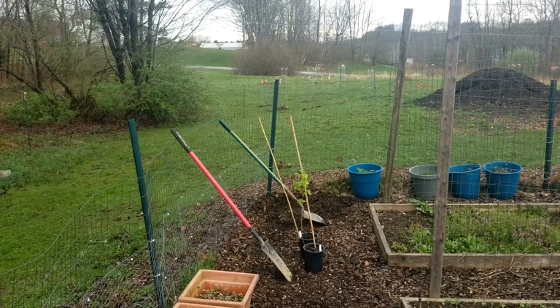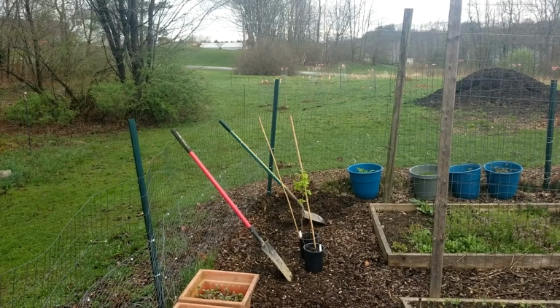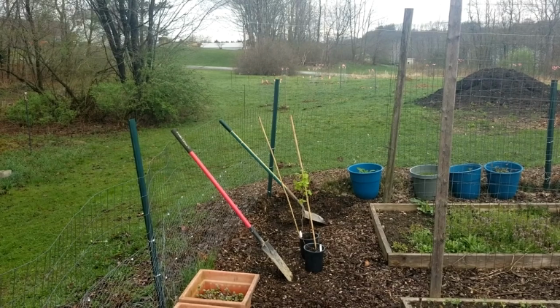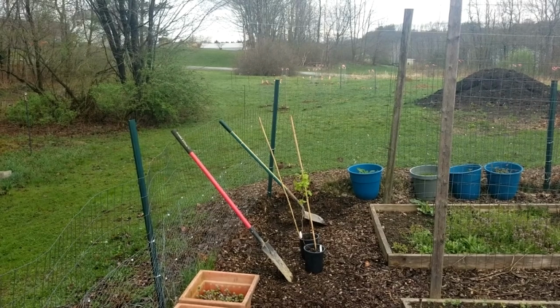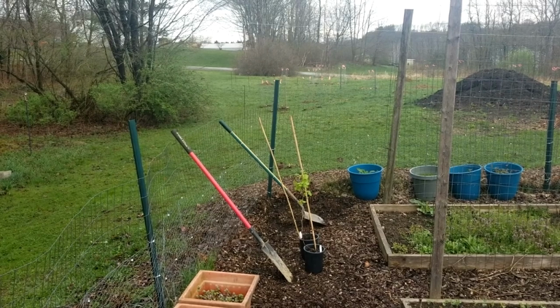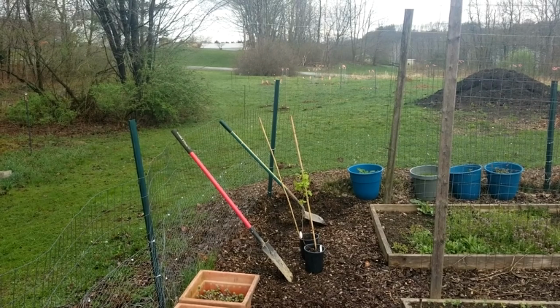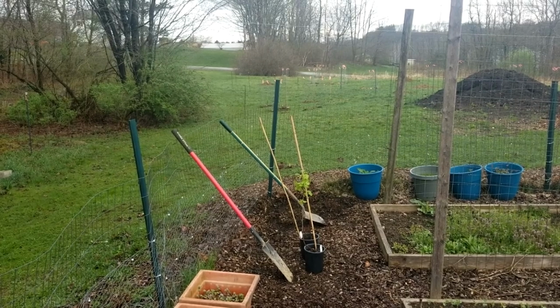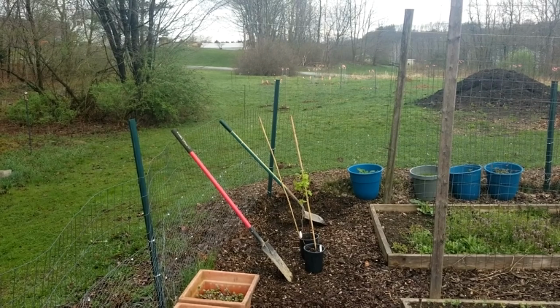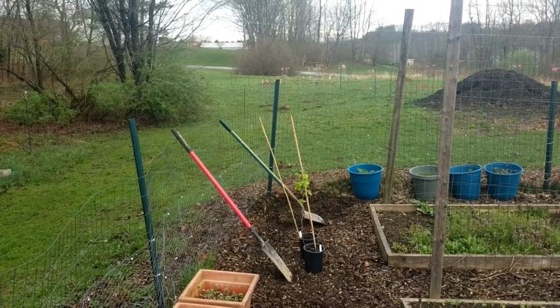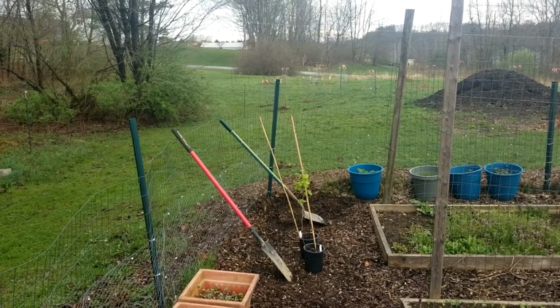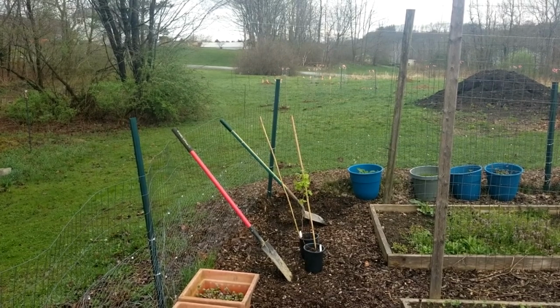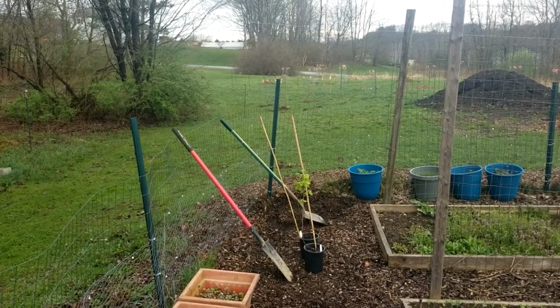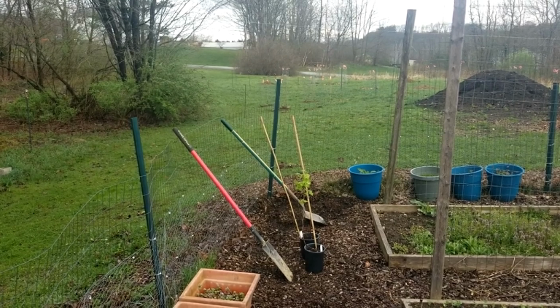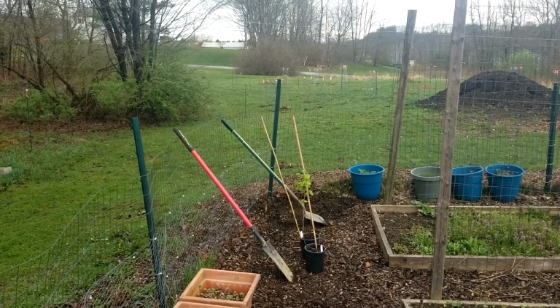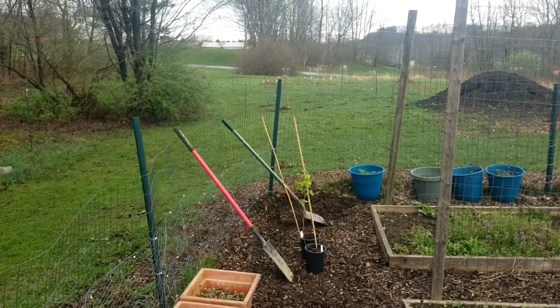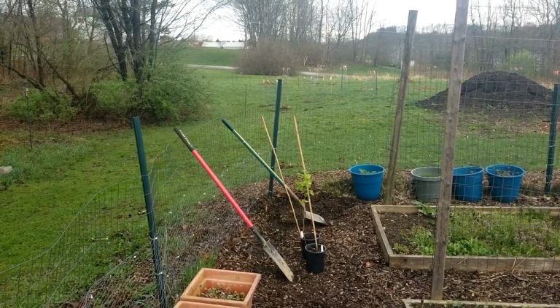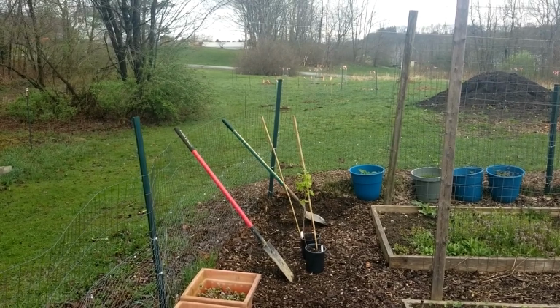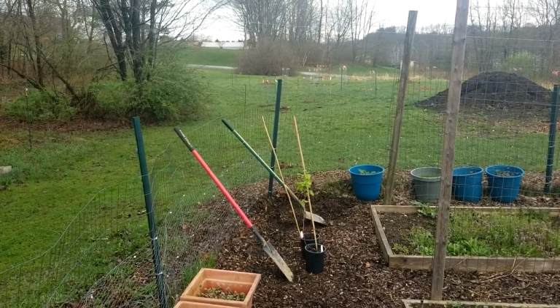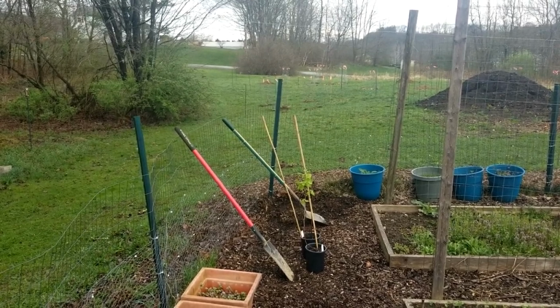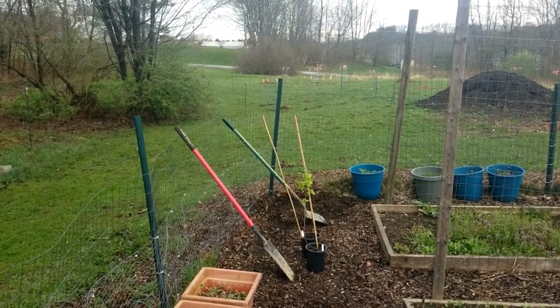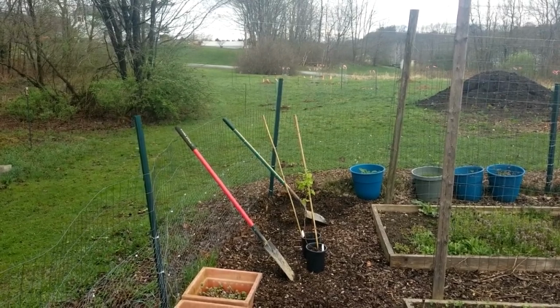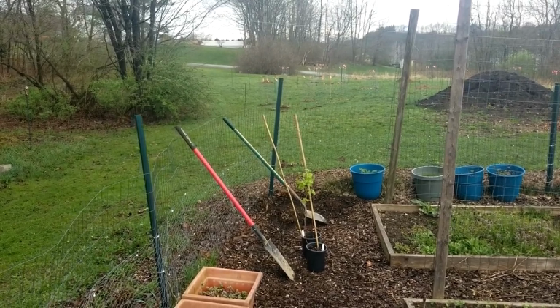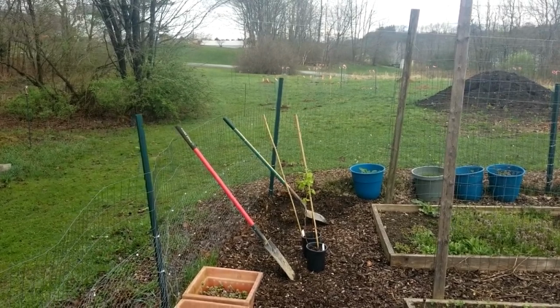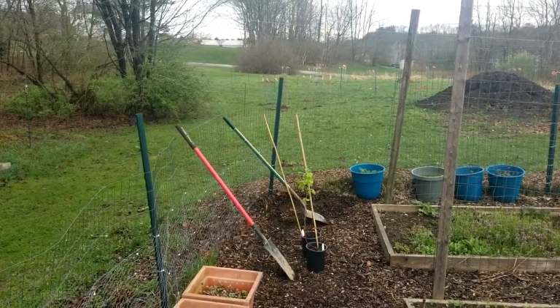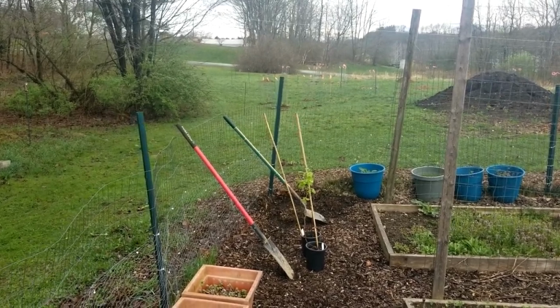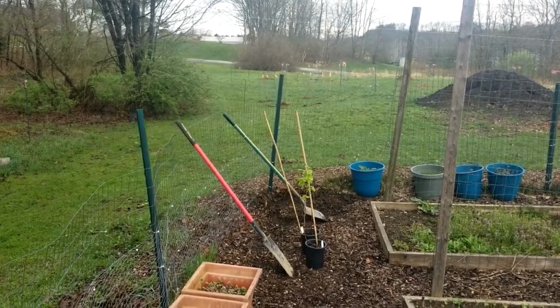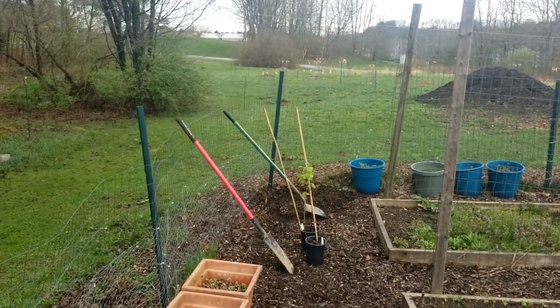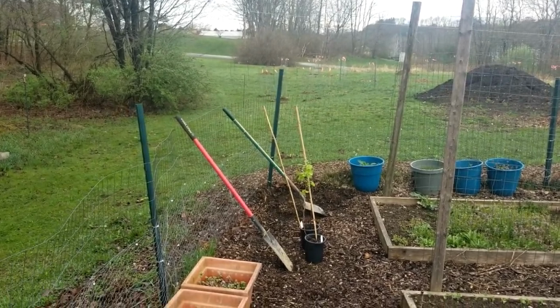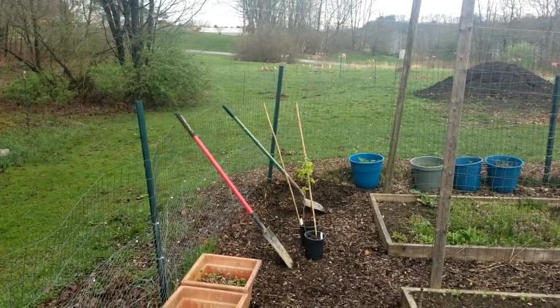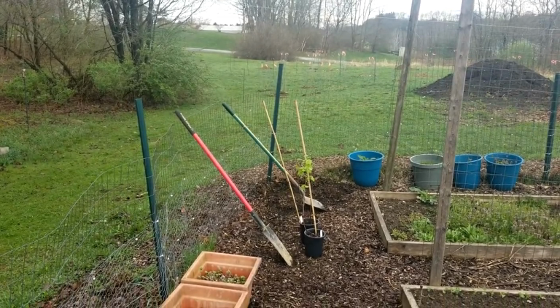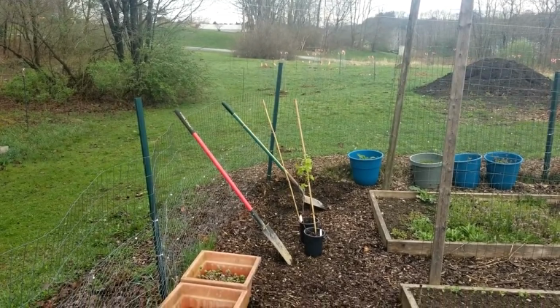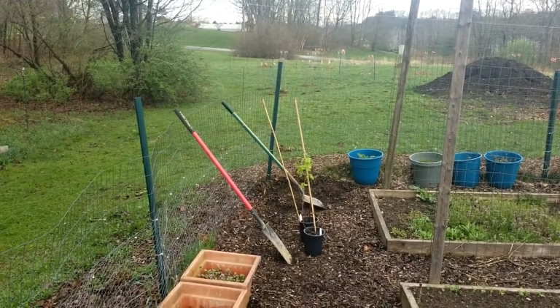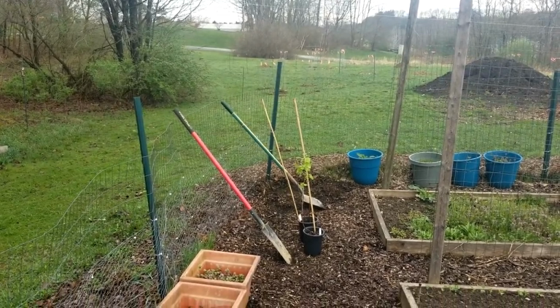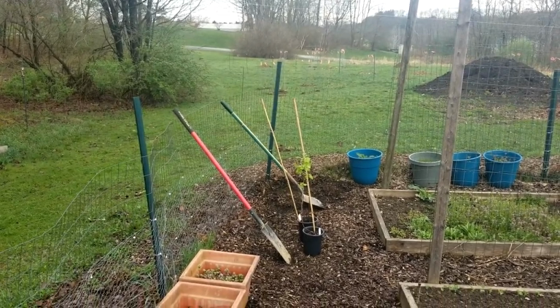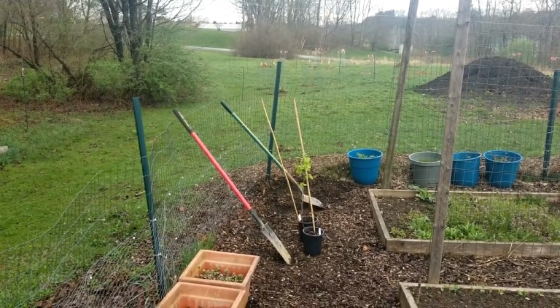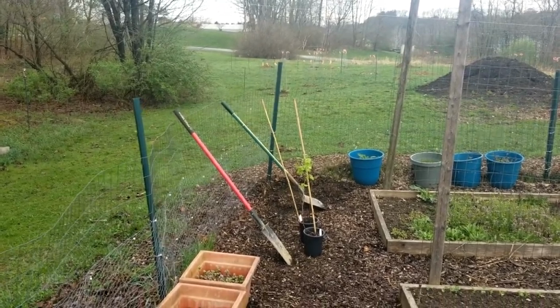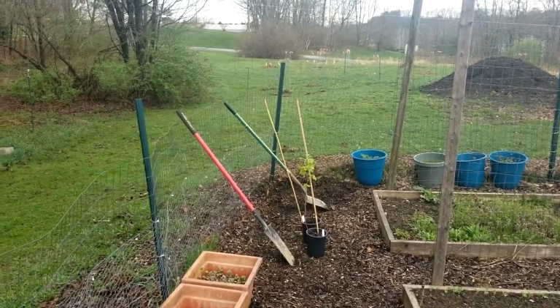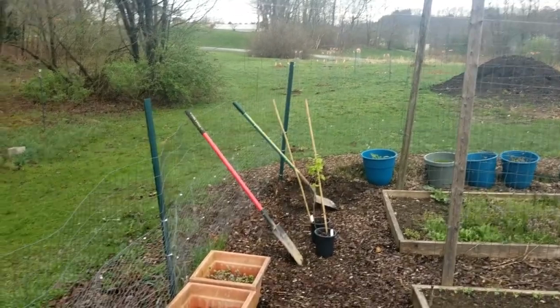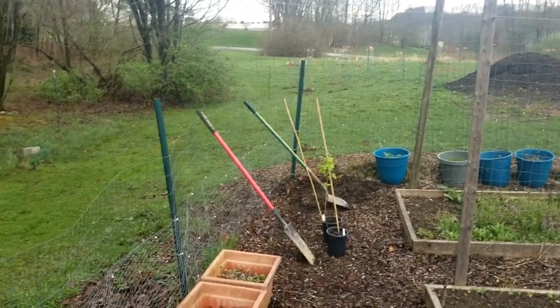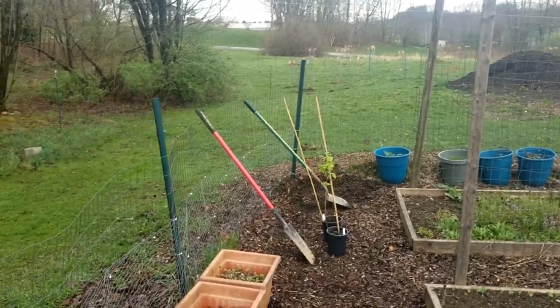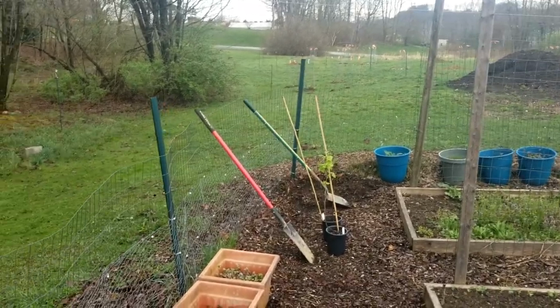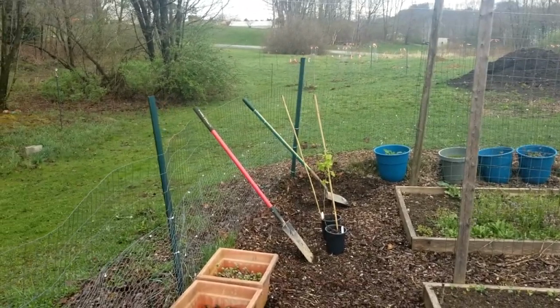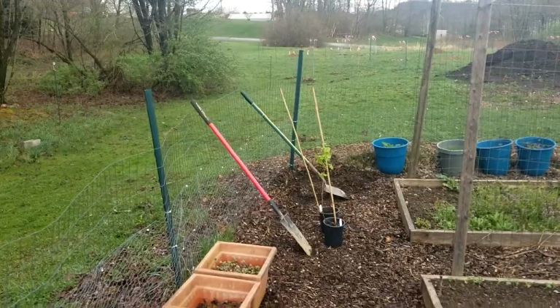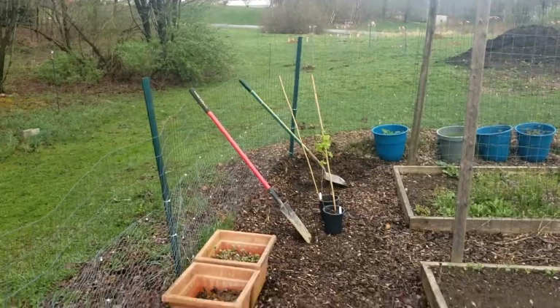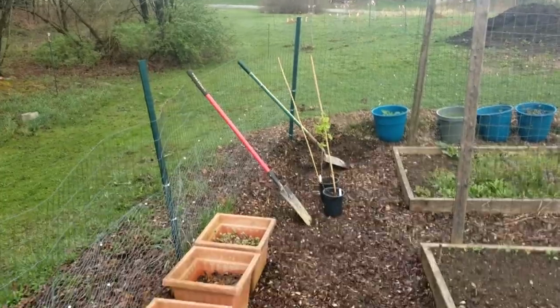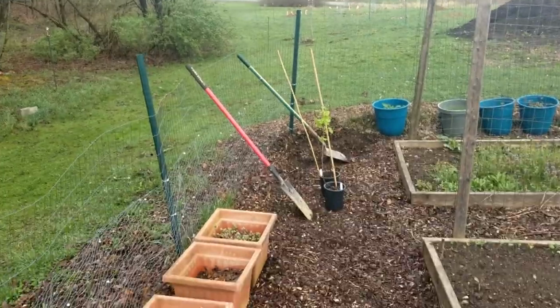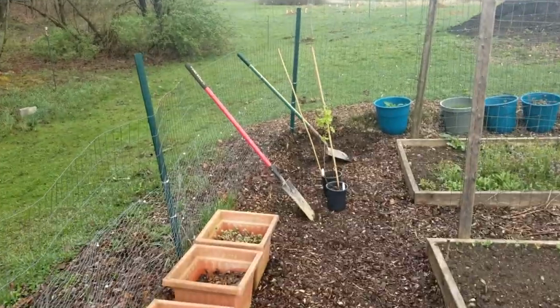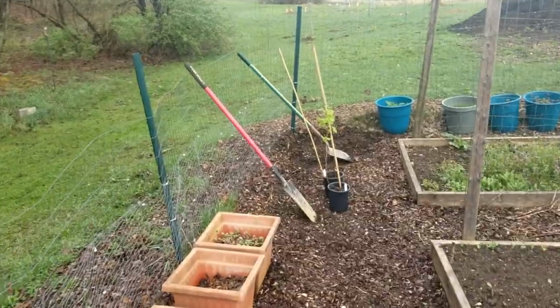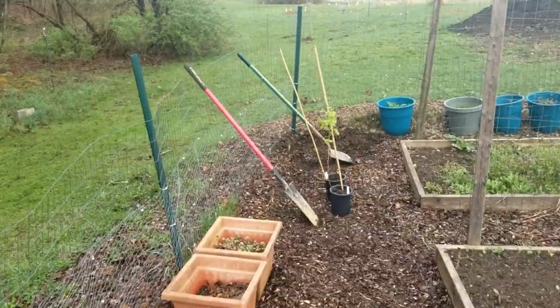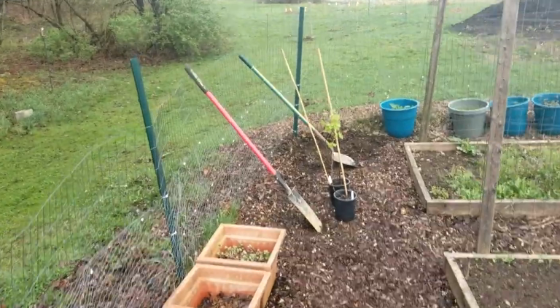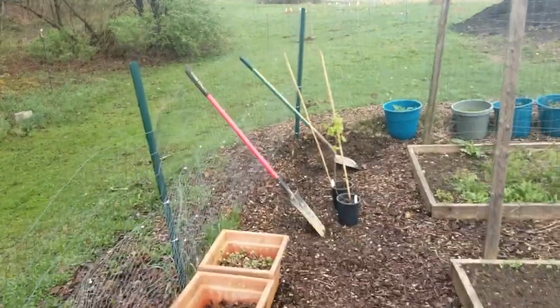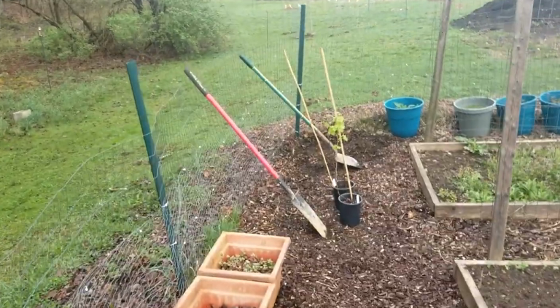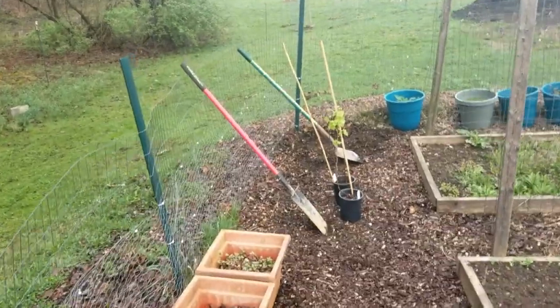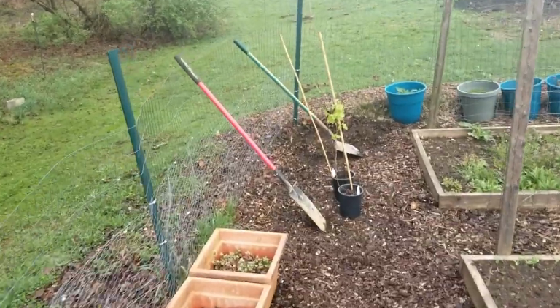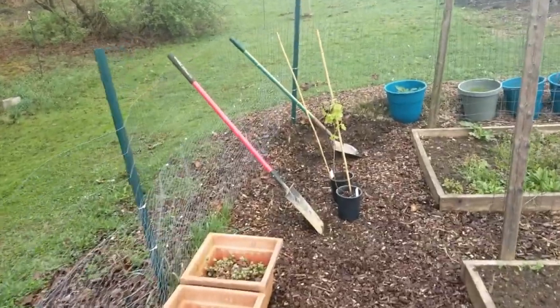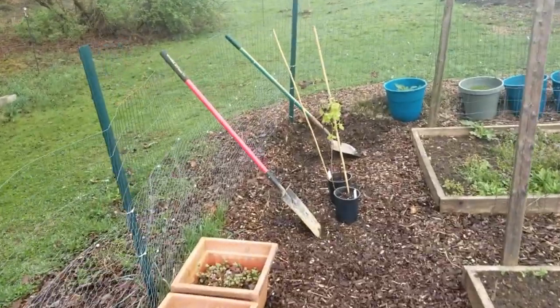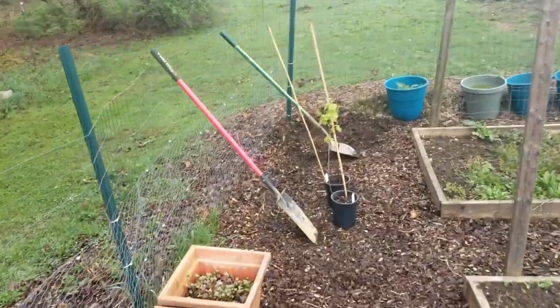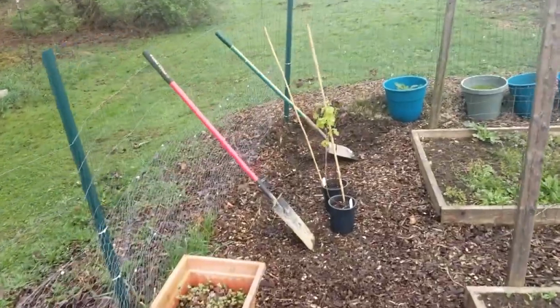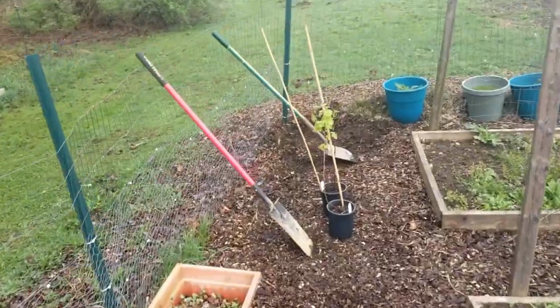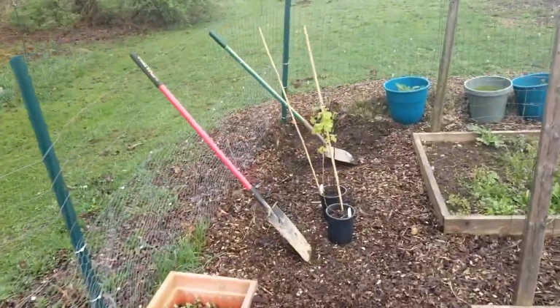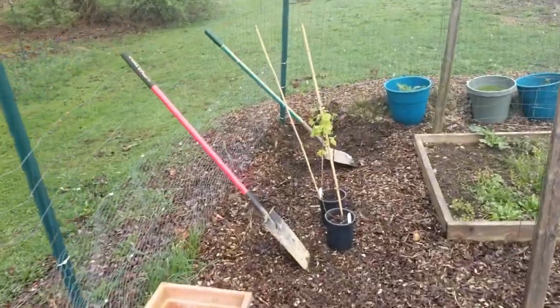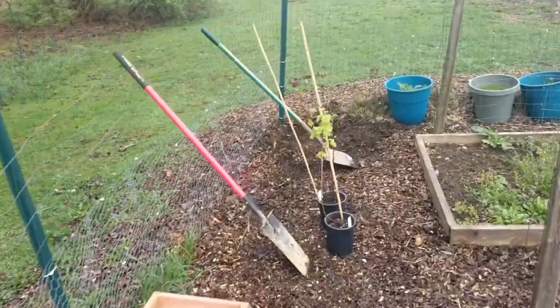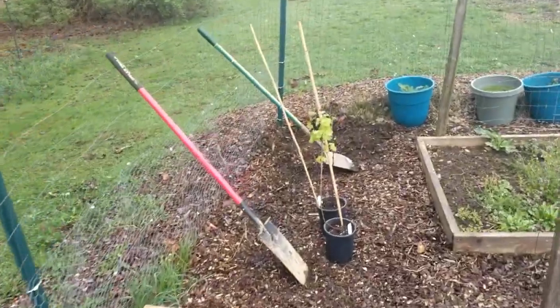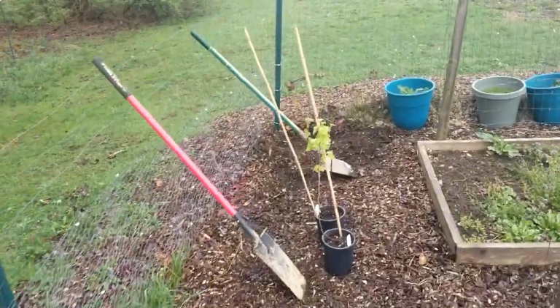What's up weirdos? It is a cool cloudy spring morning and the perfect time to plant some thimbleberries, and so that's what I'm going to do.